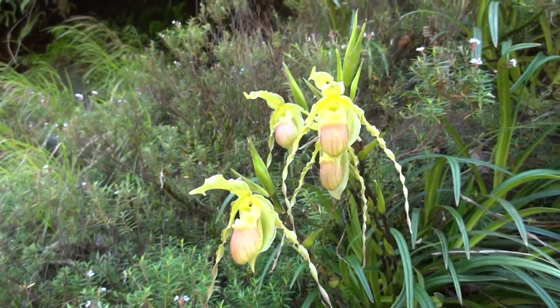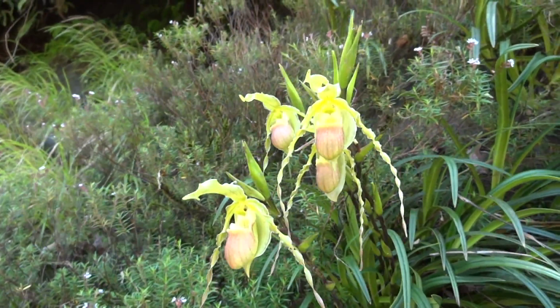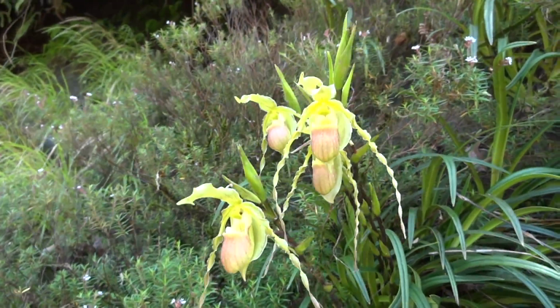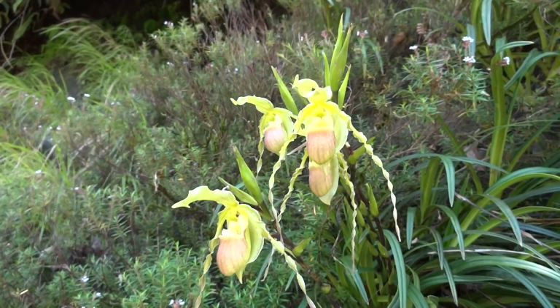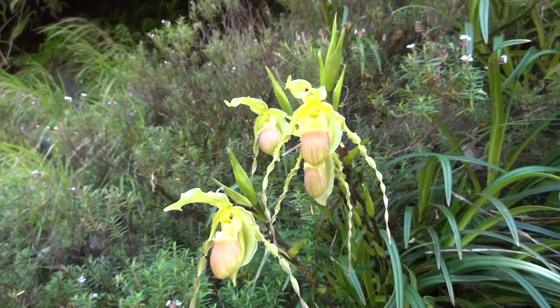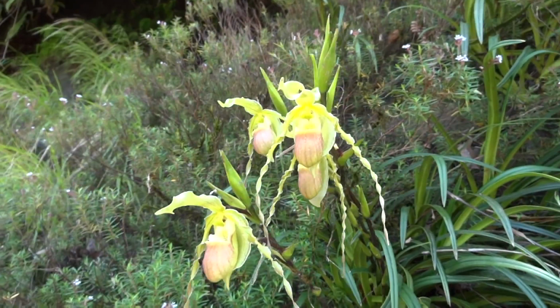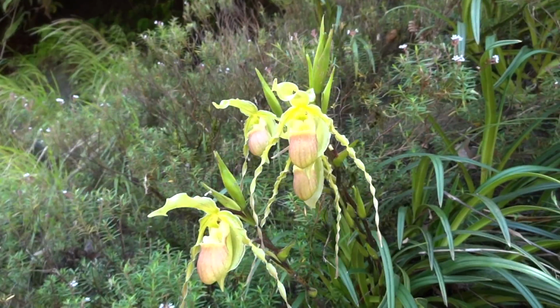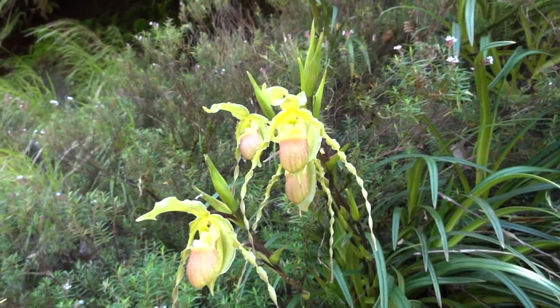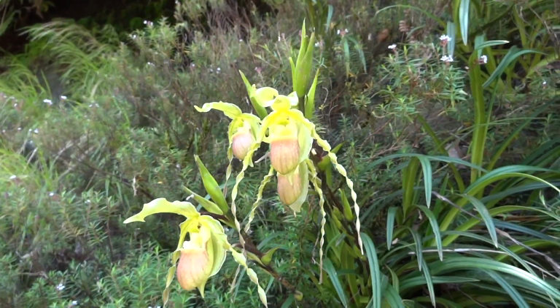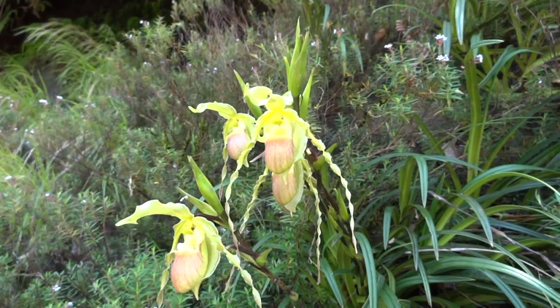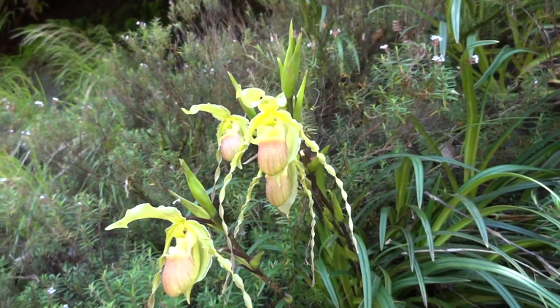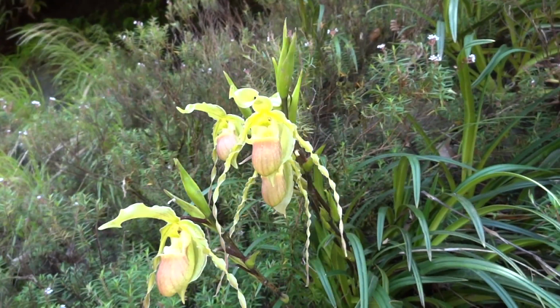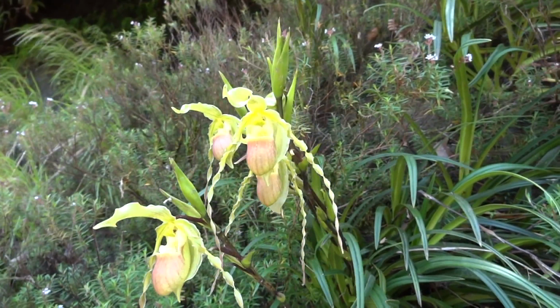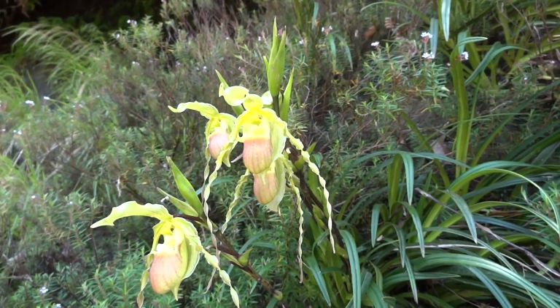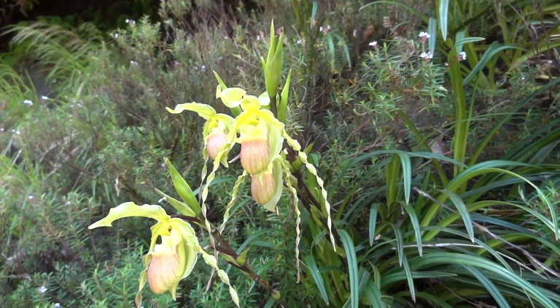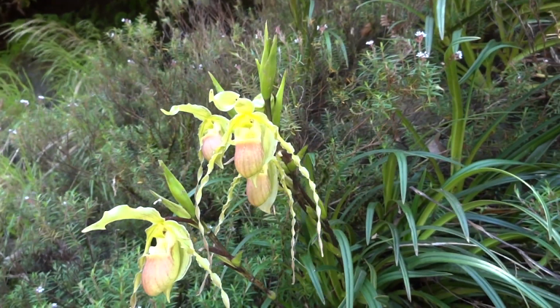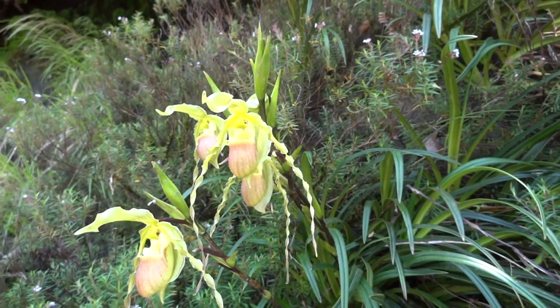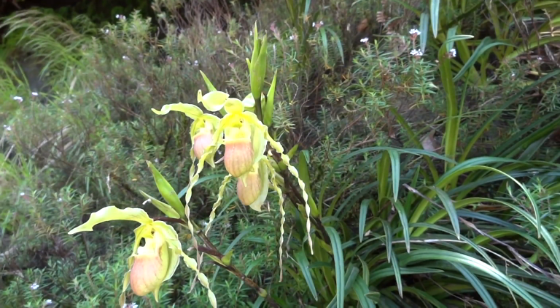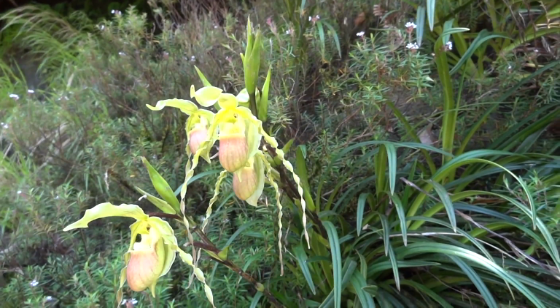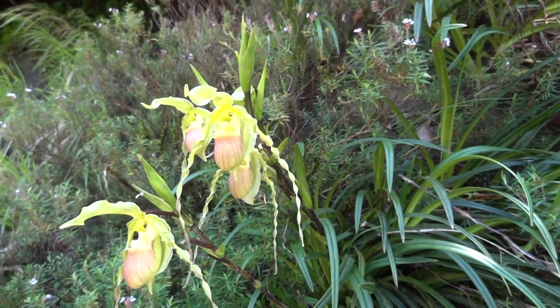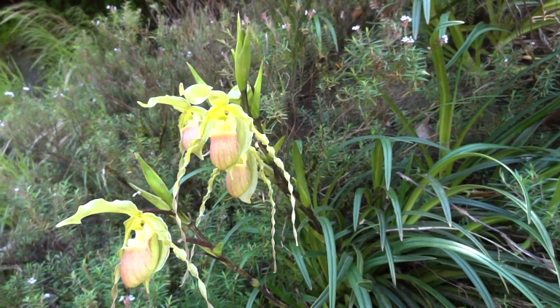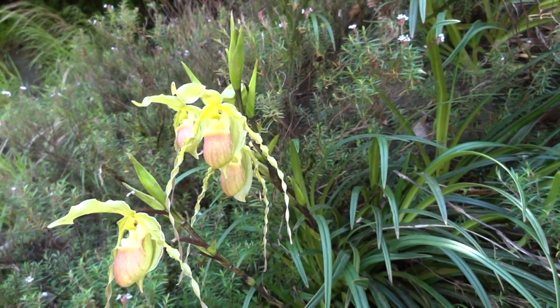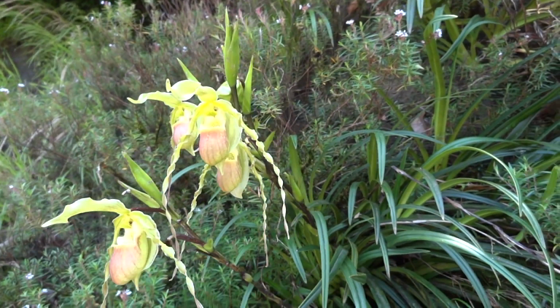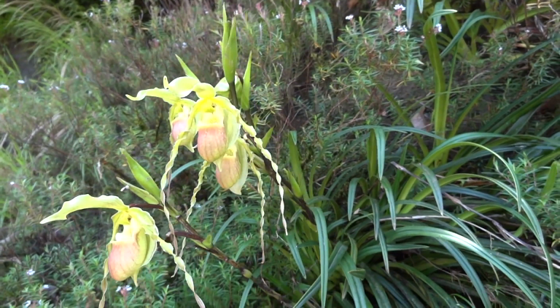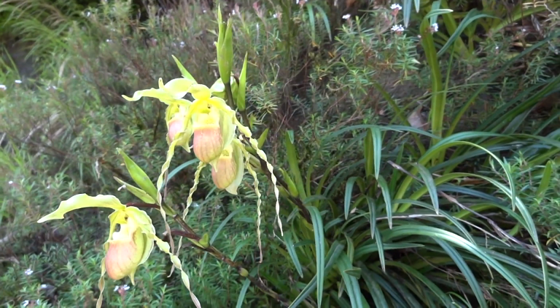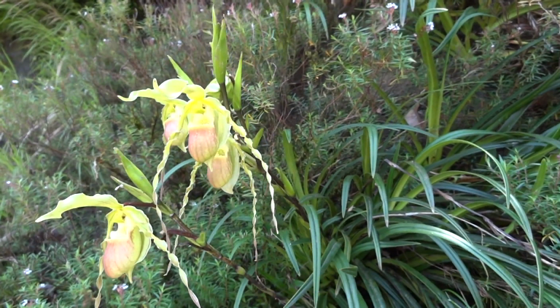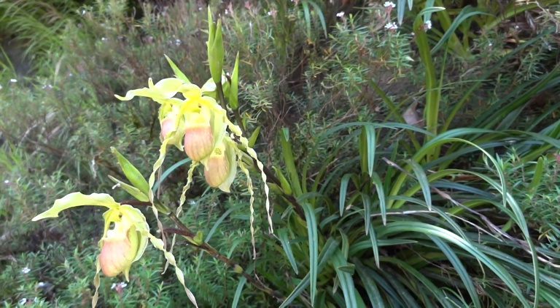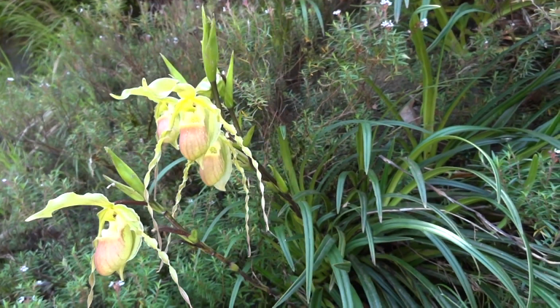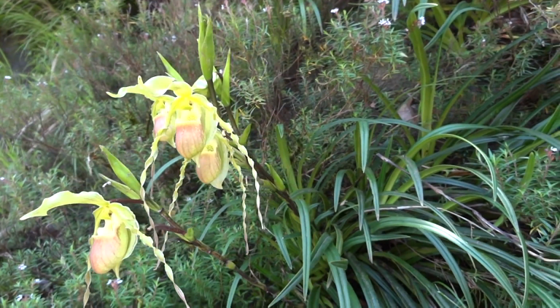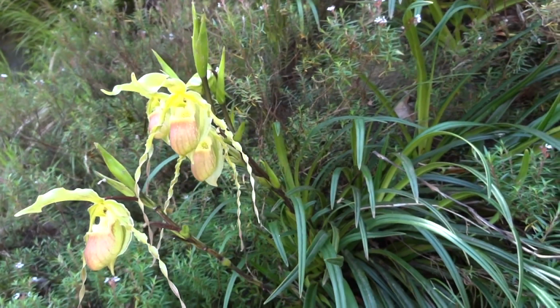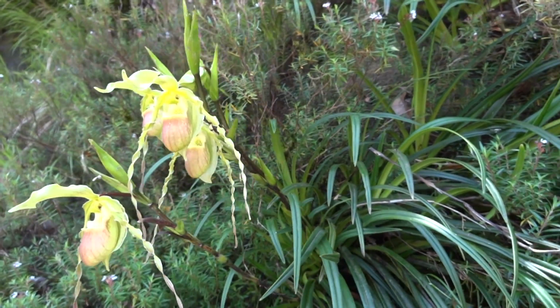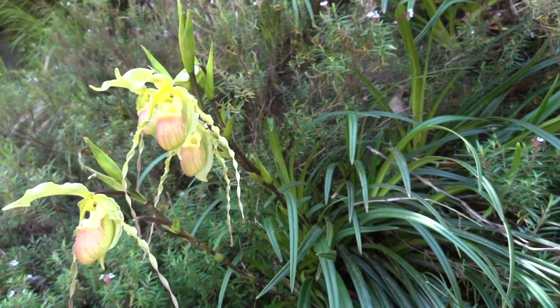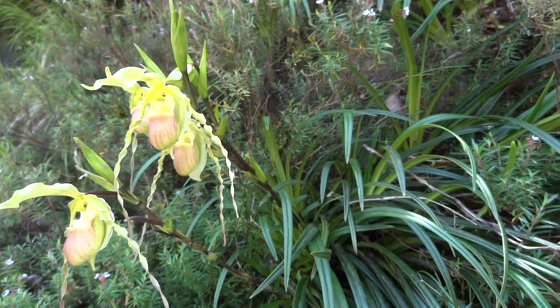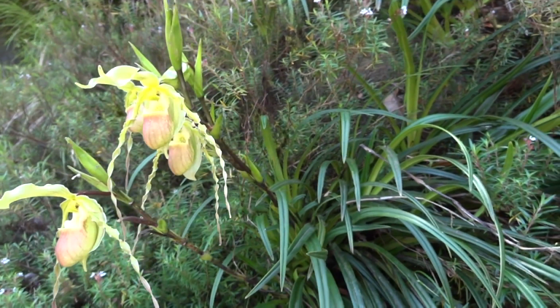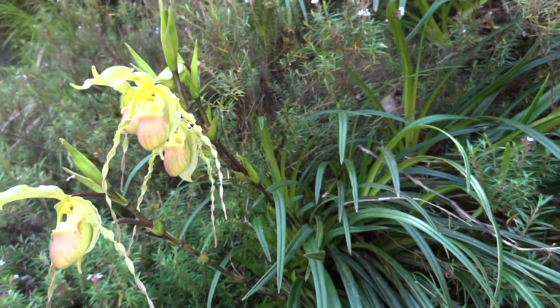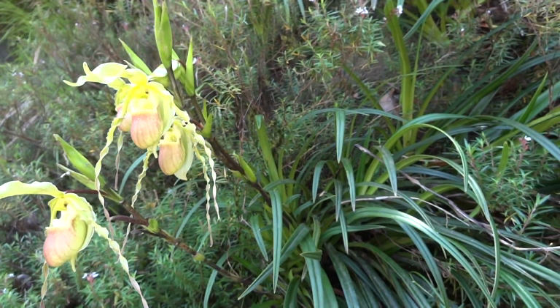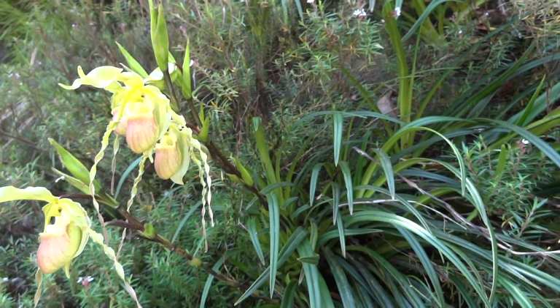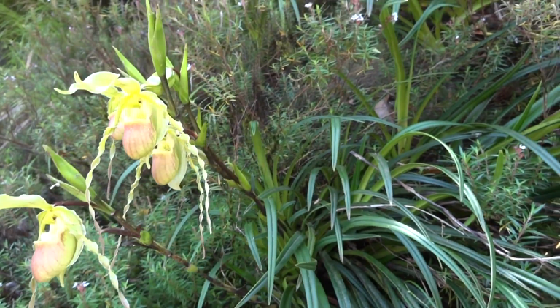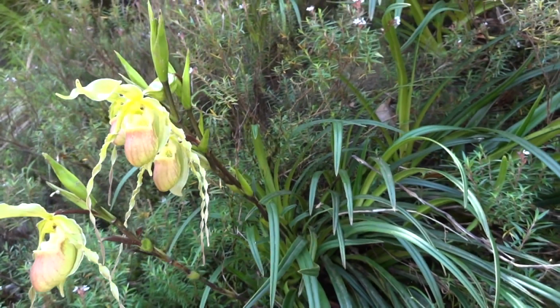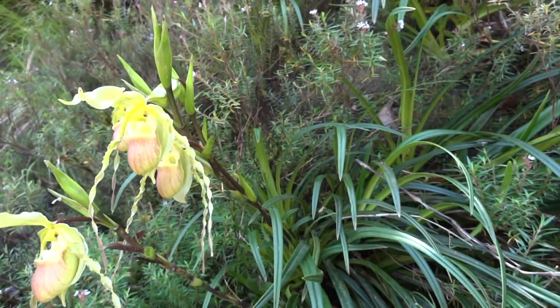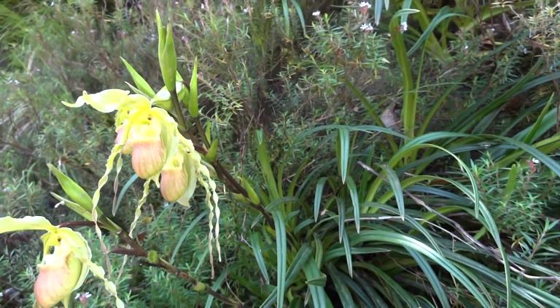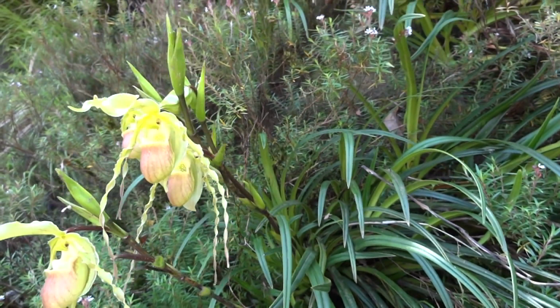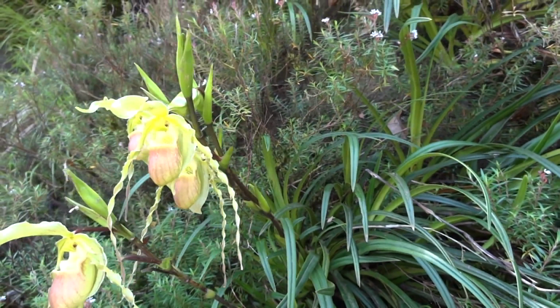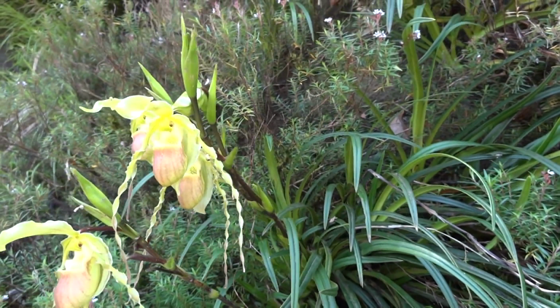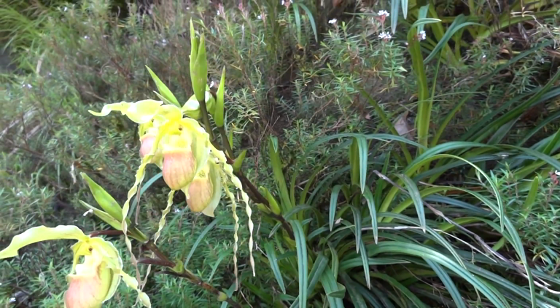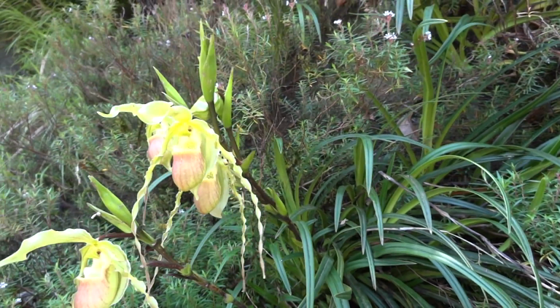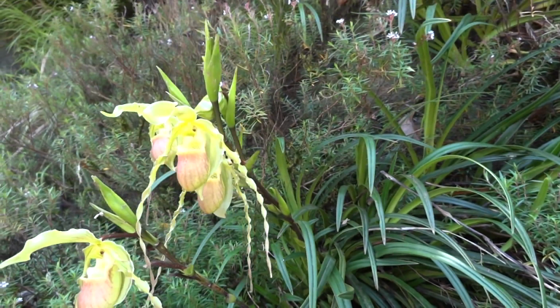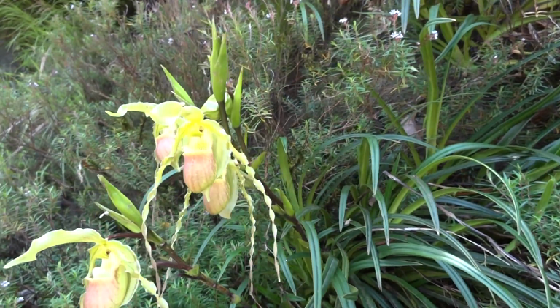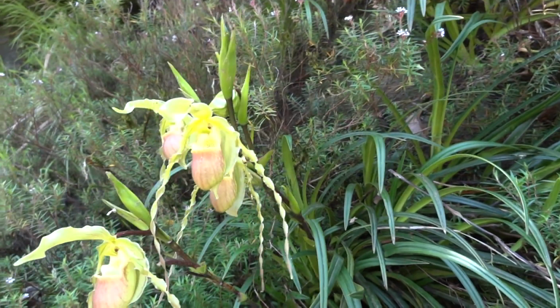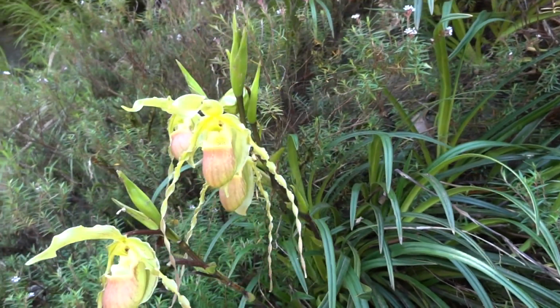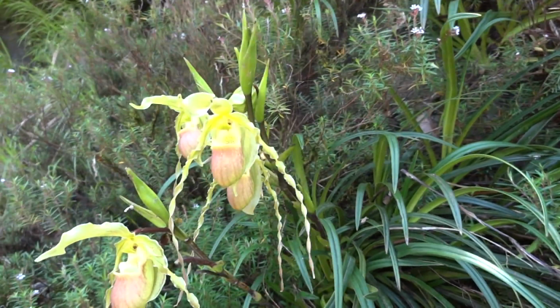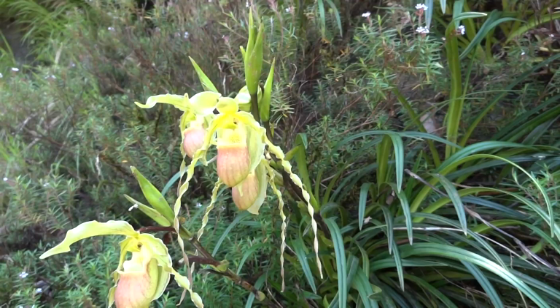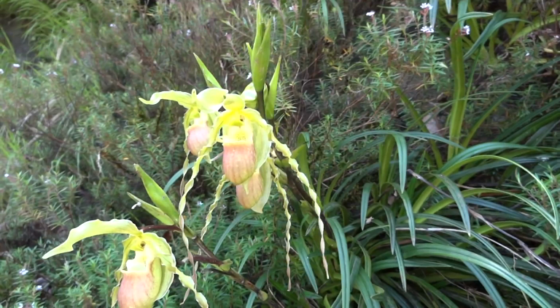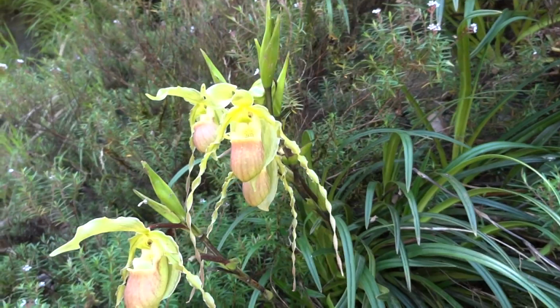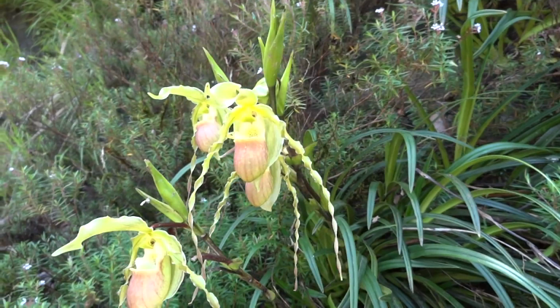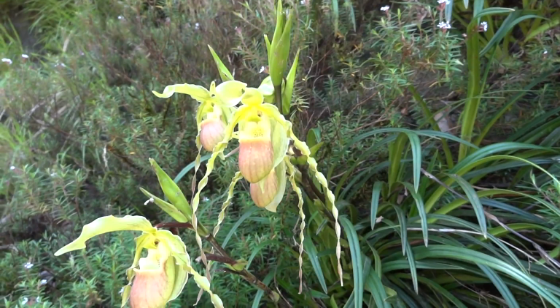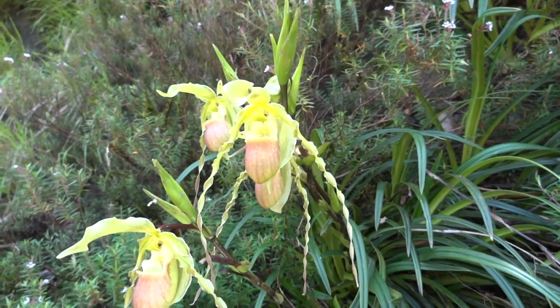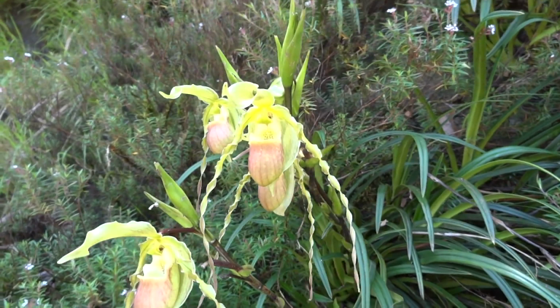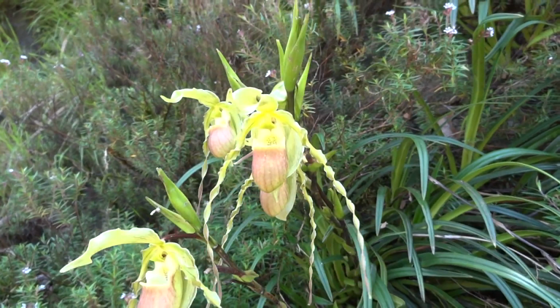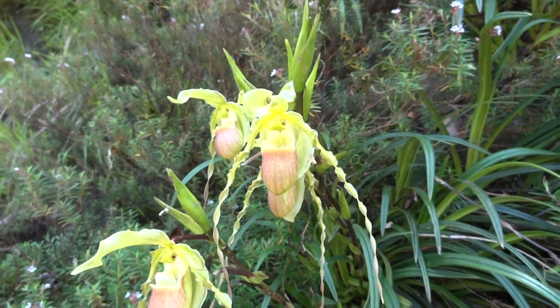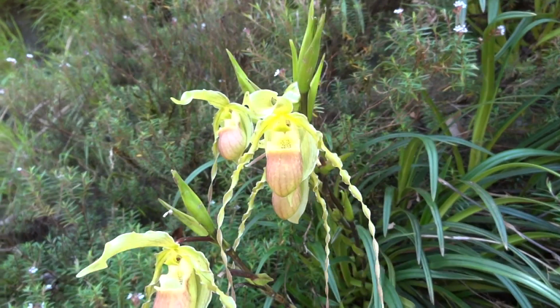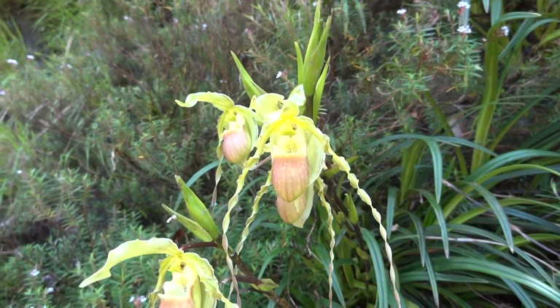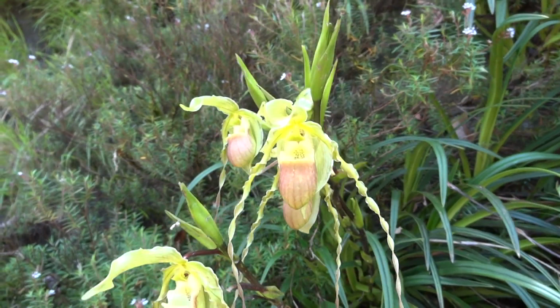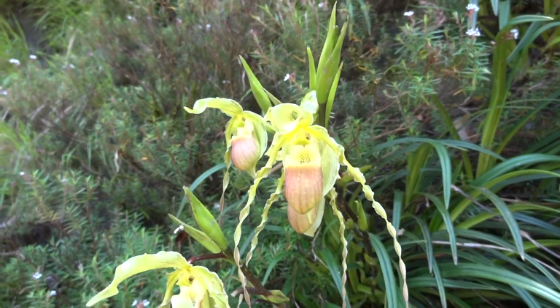One of the ways hirtzii can be distinguished from Longifolium, from which it is closely related, is the Bald Staminode.